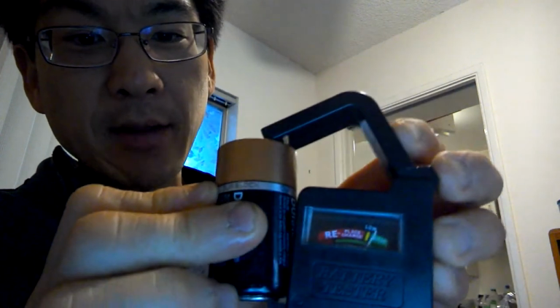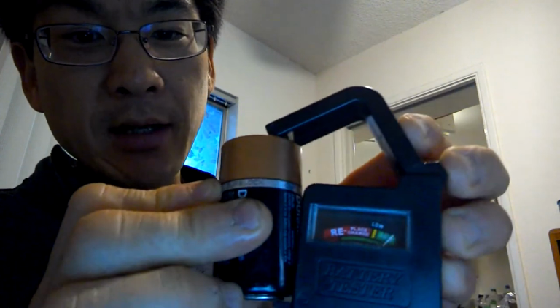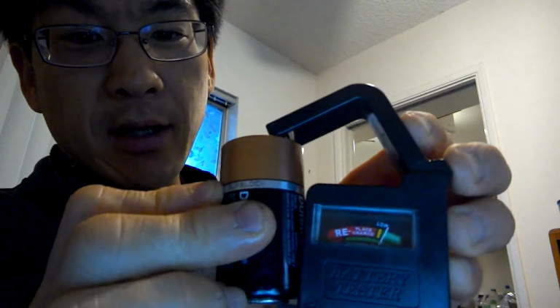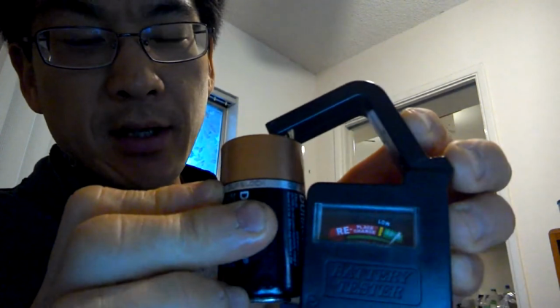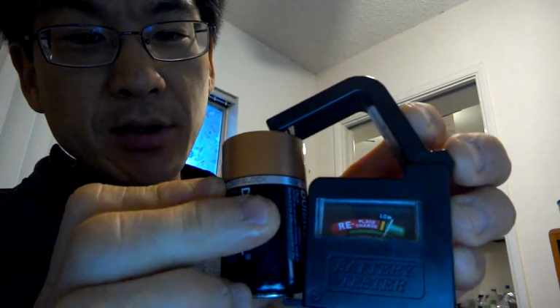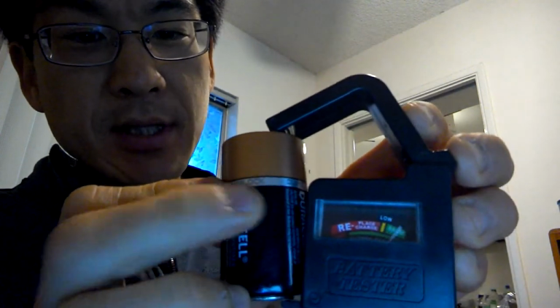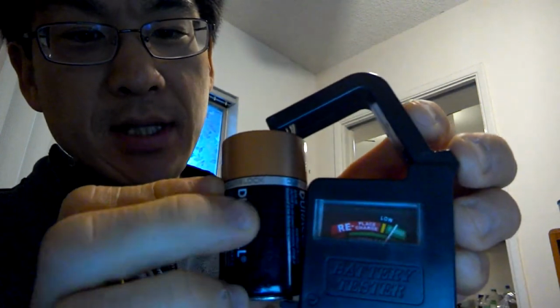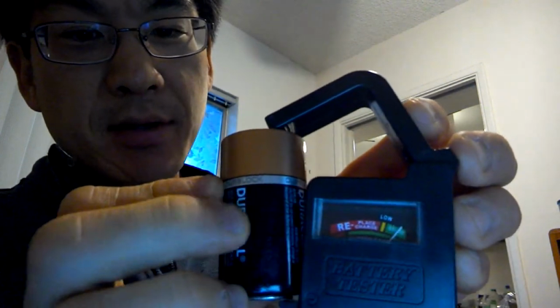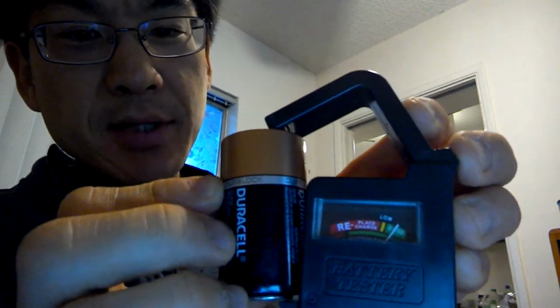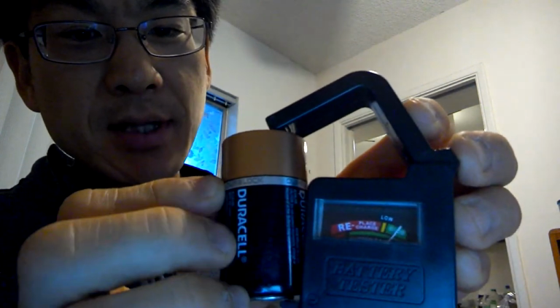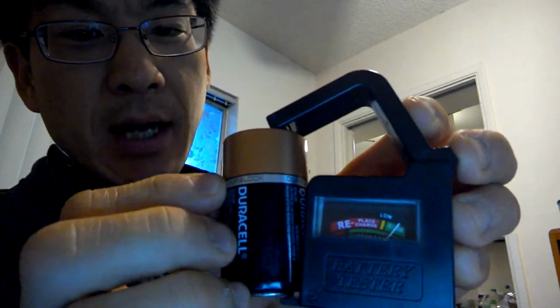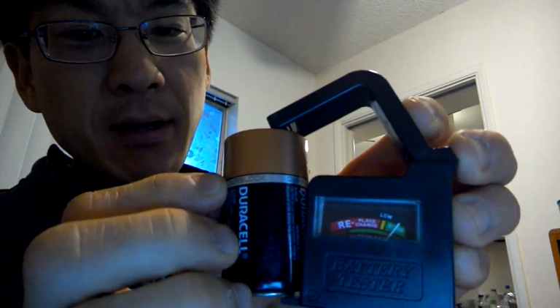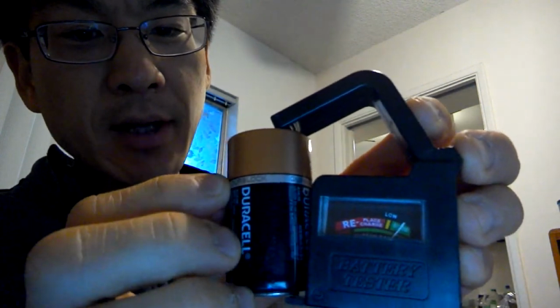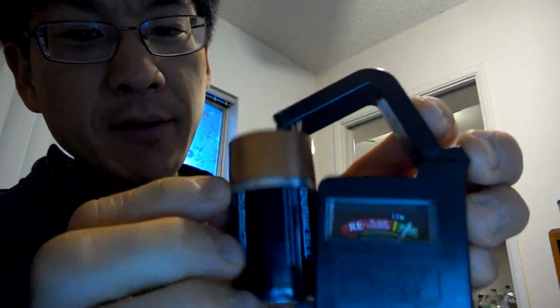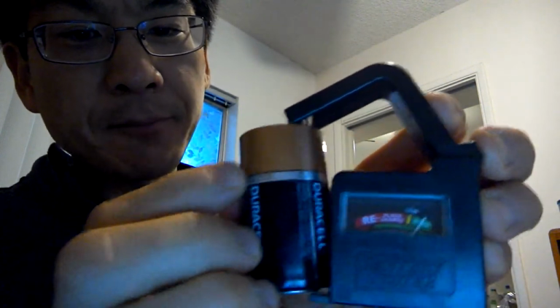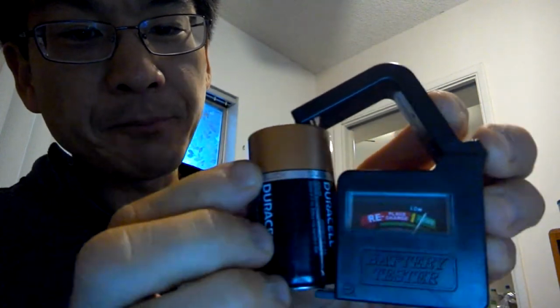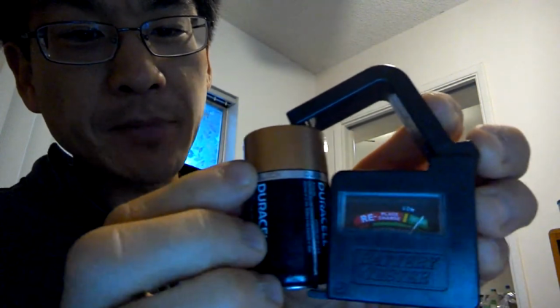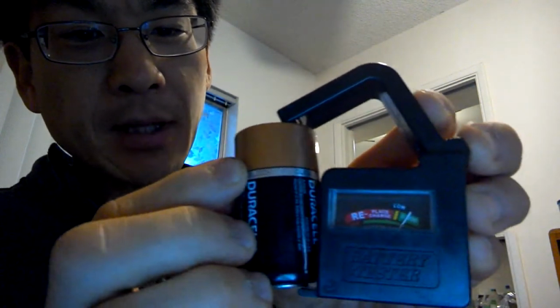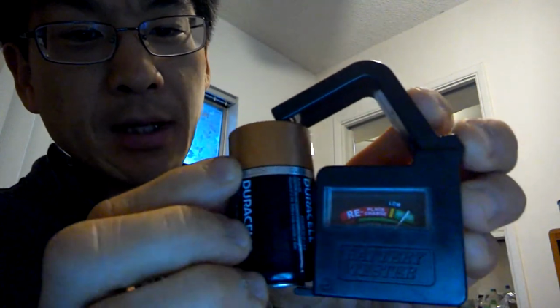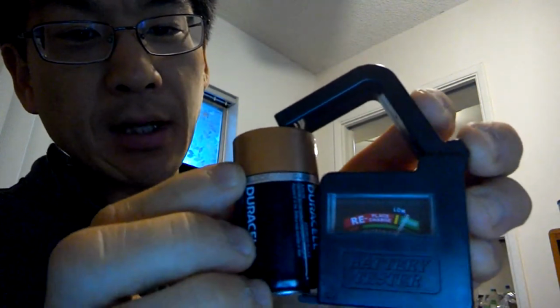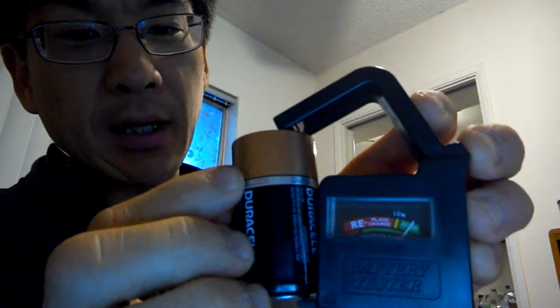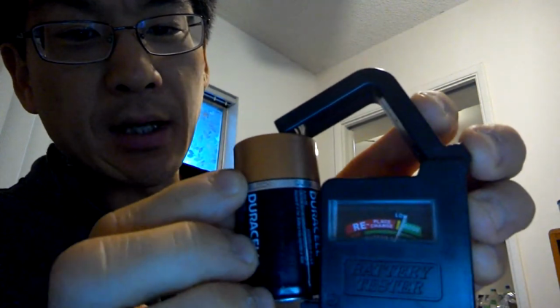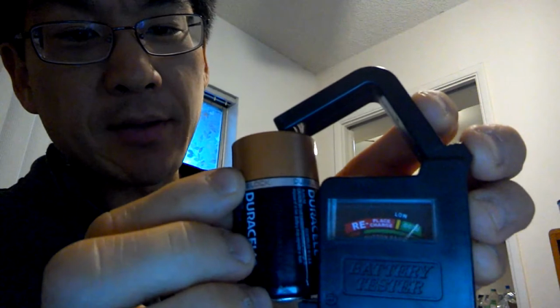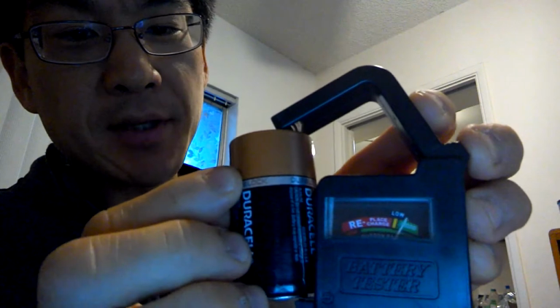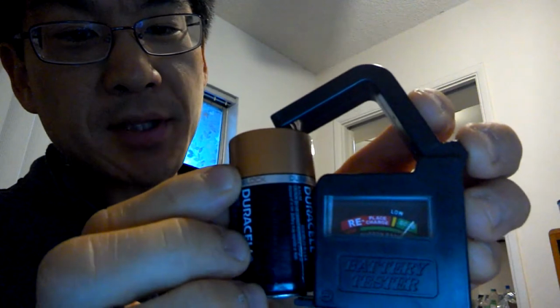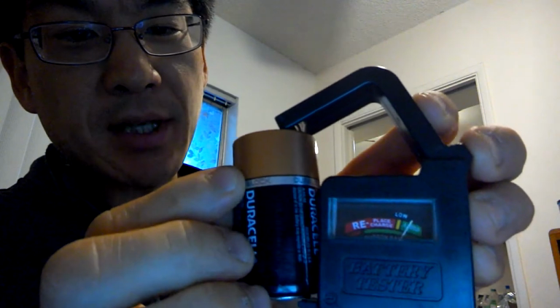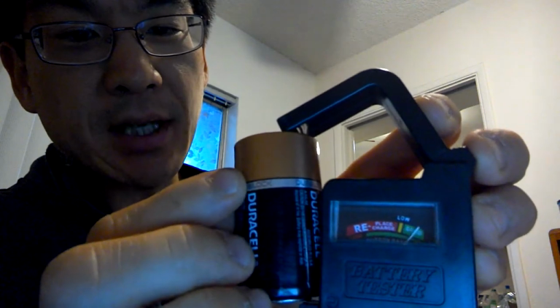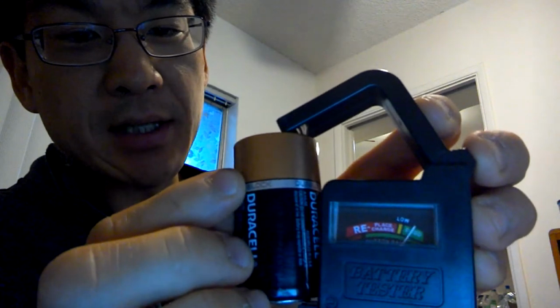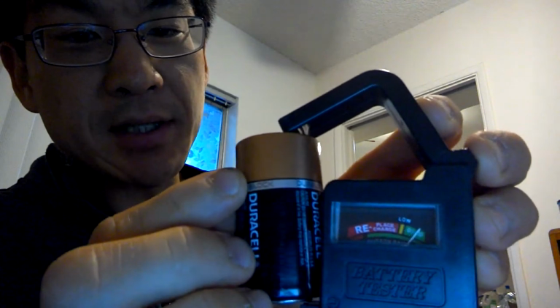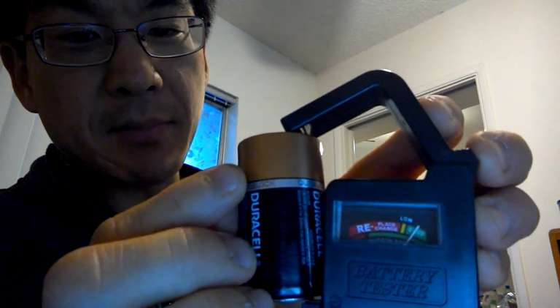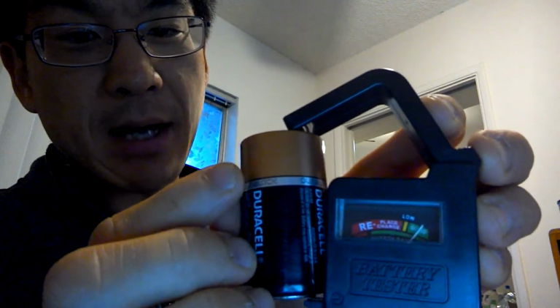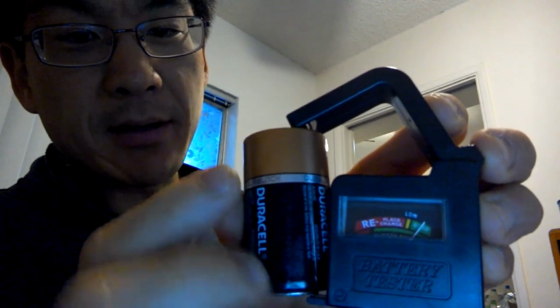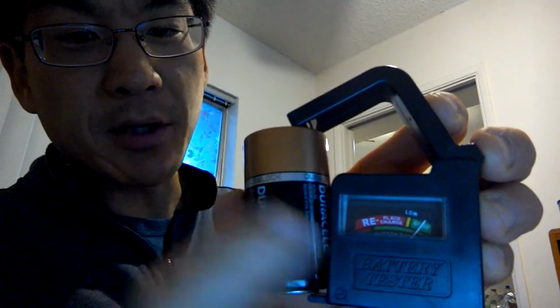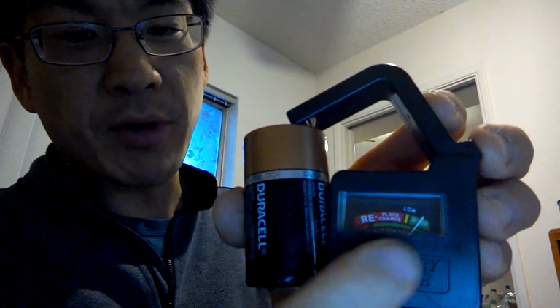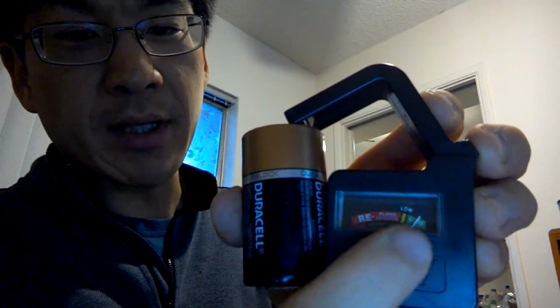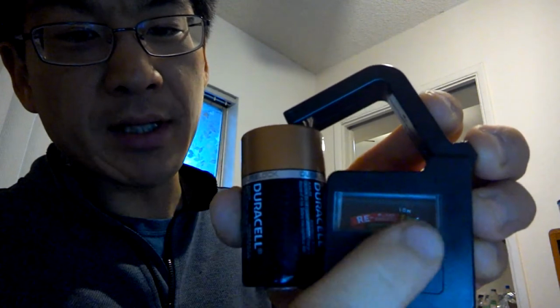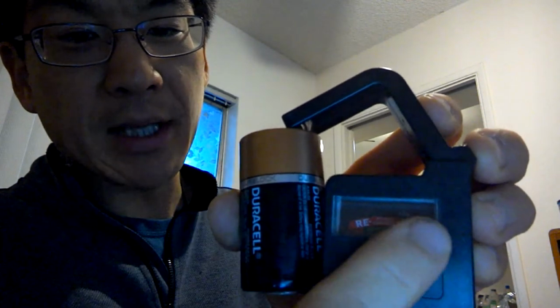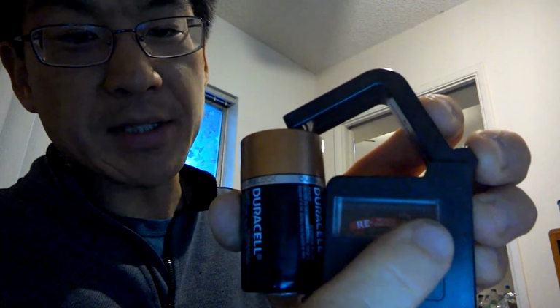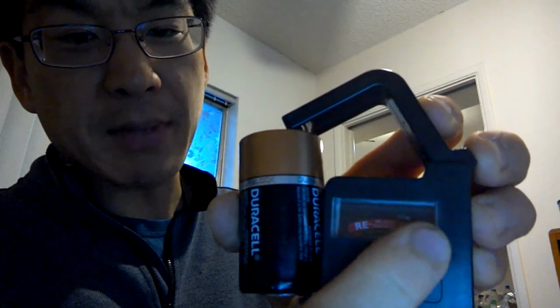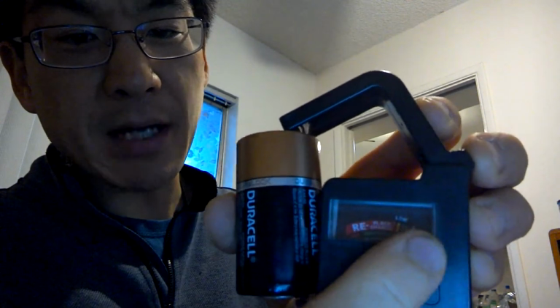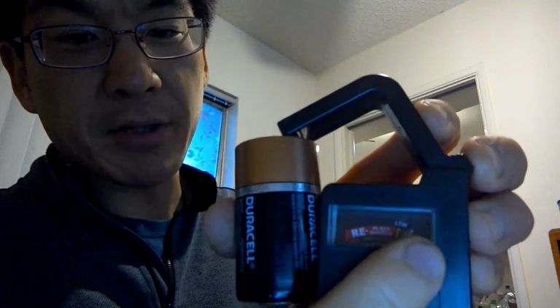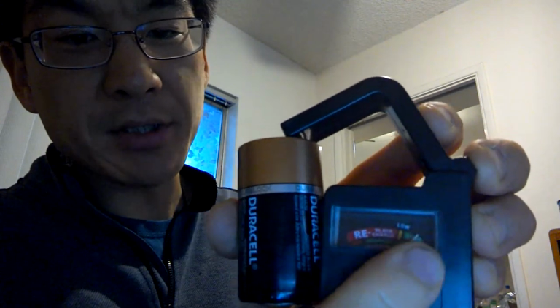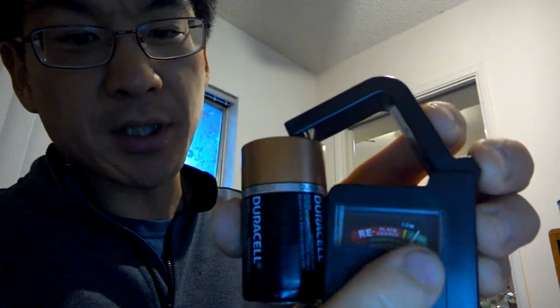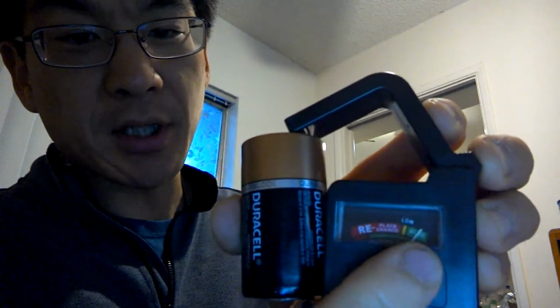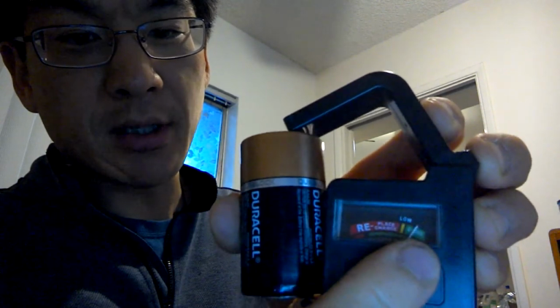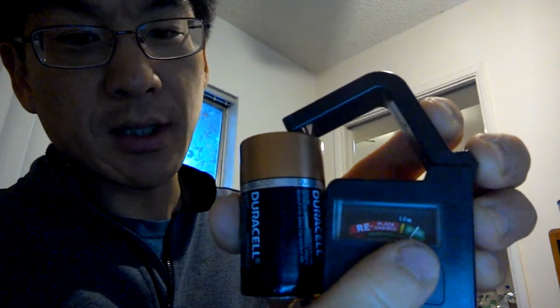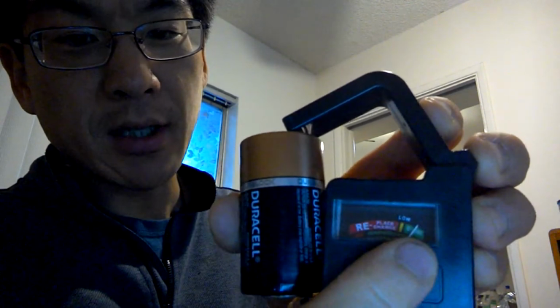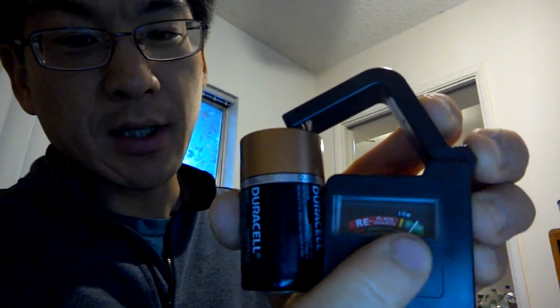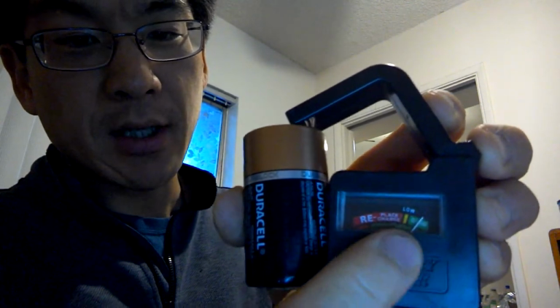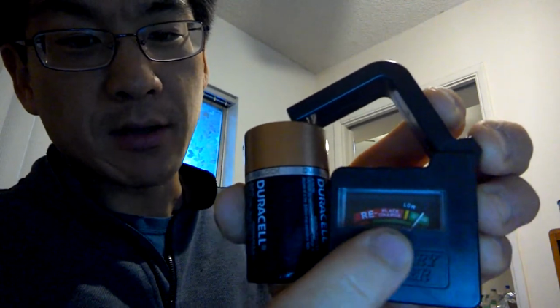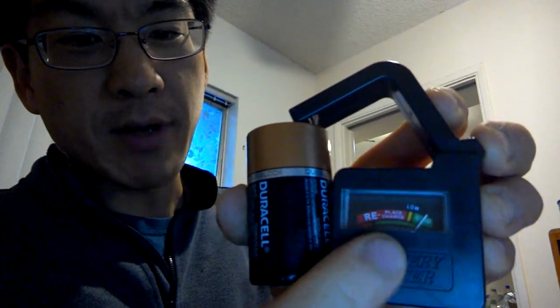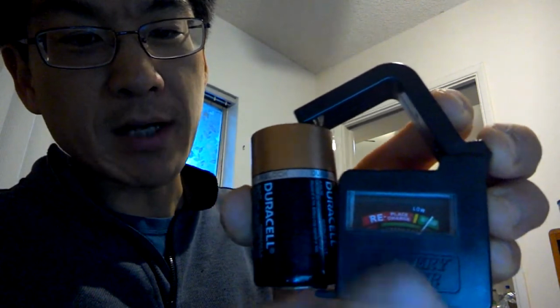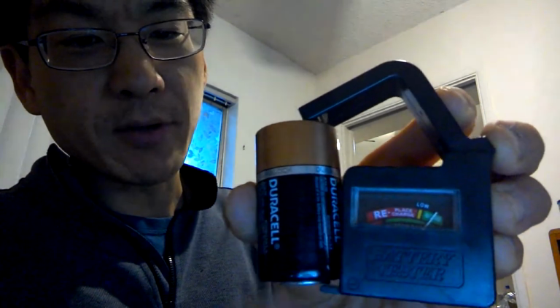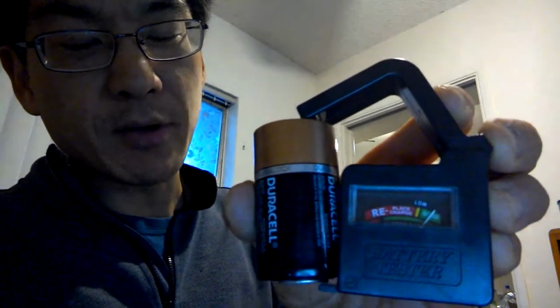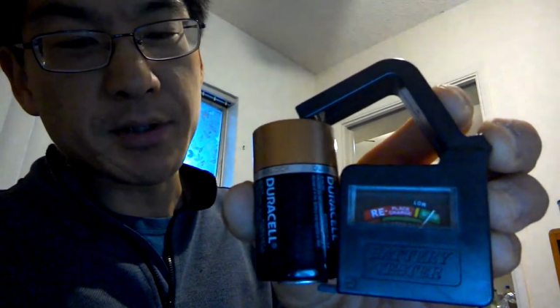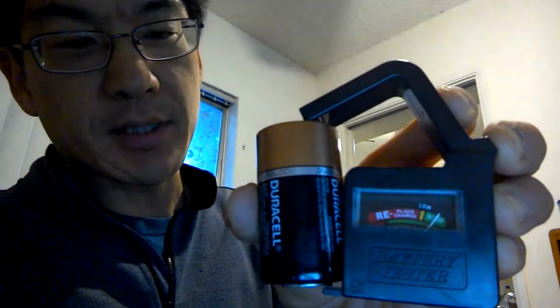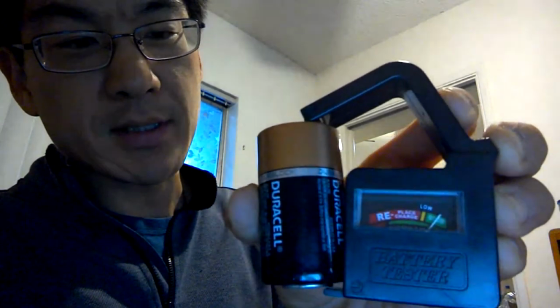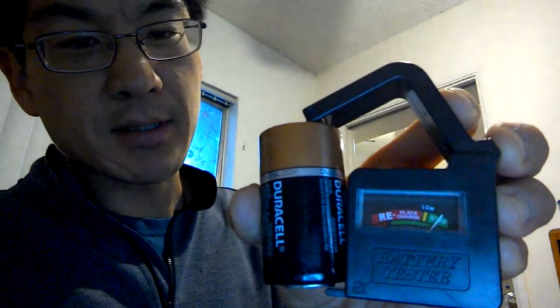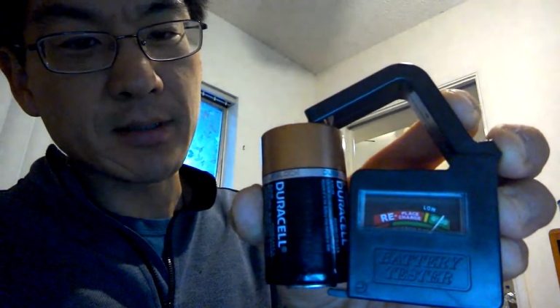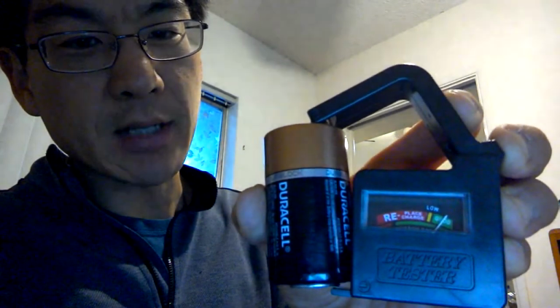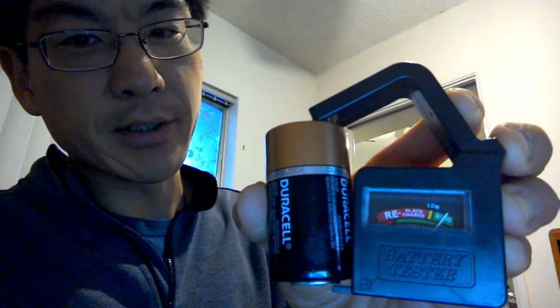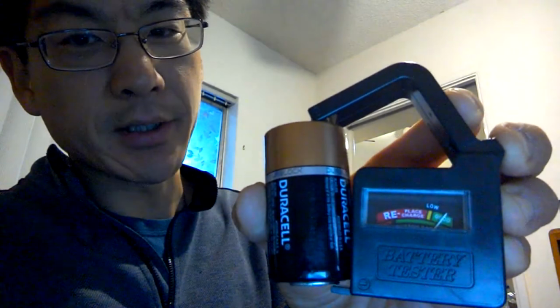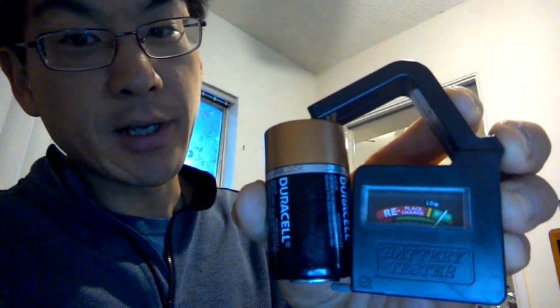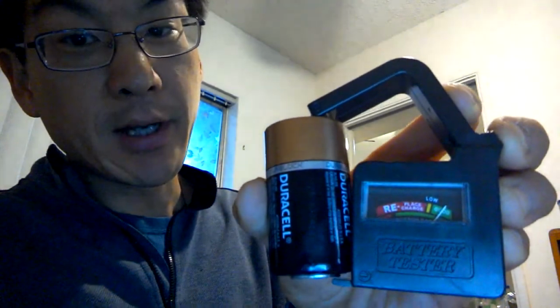Then you can see there's a dial there. This indicates — the green indicates the battery is good. Red, of course, is not good.